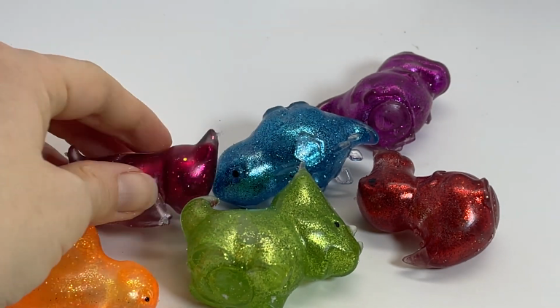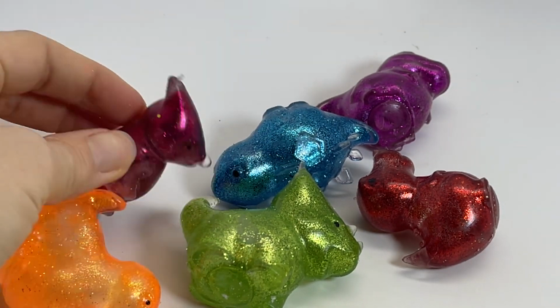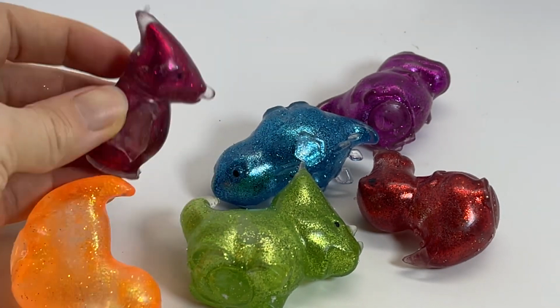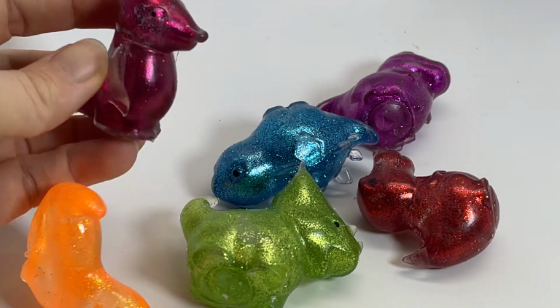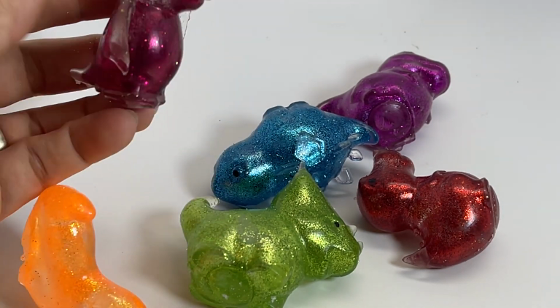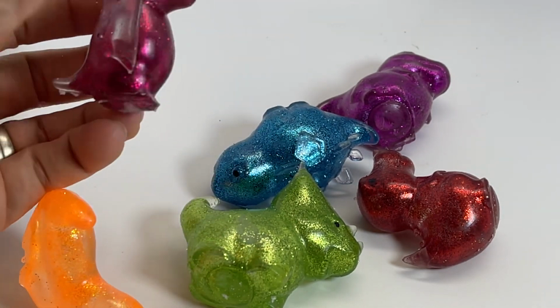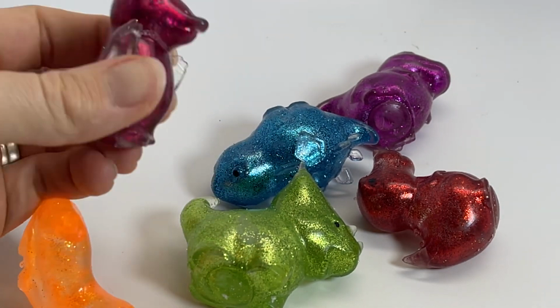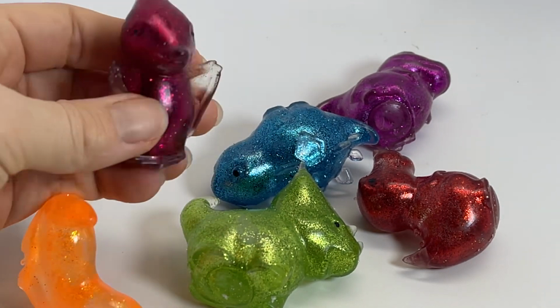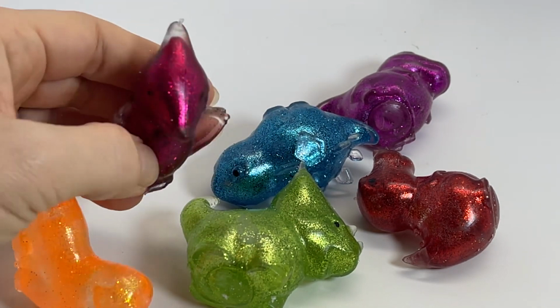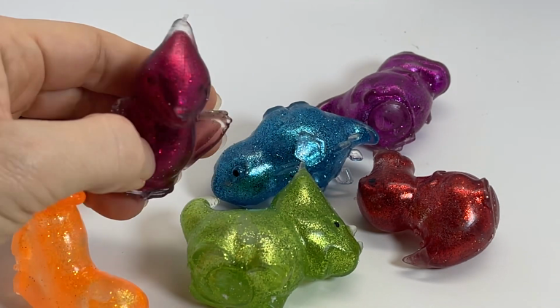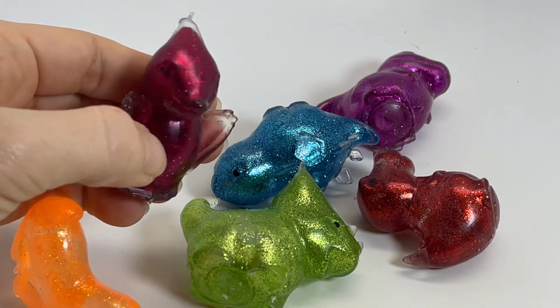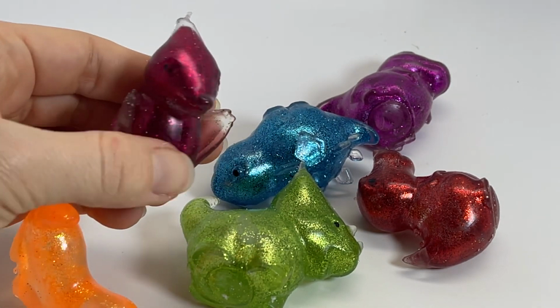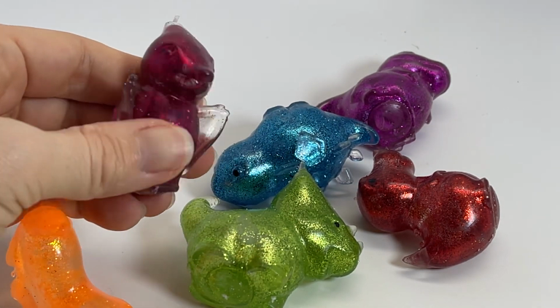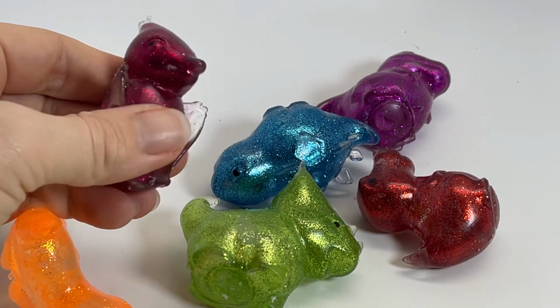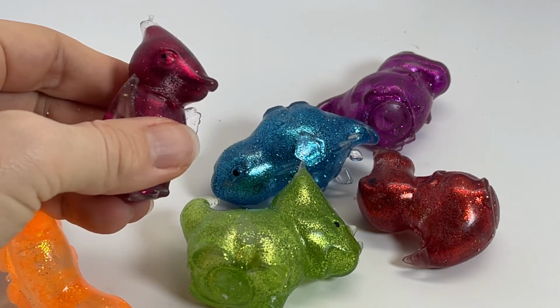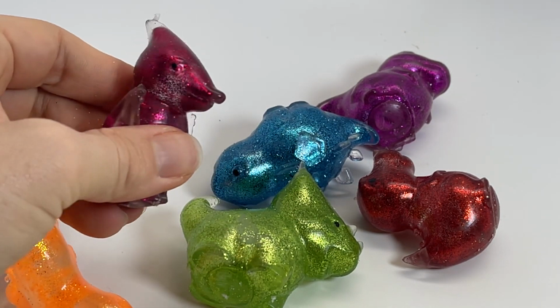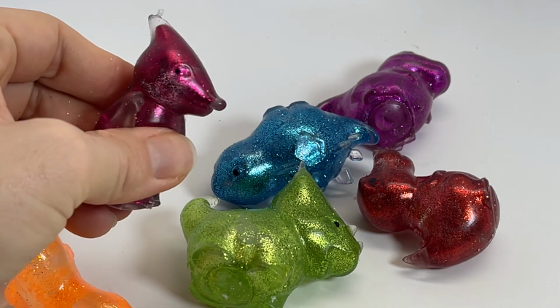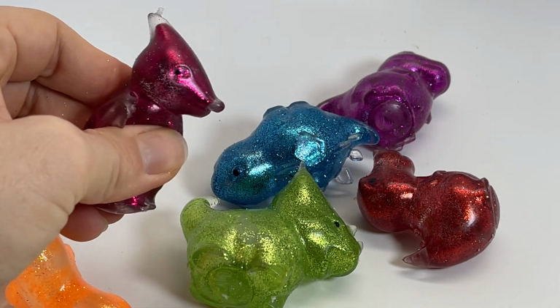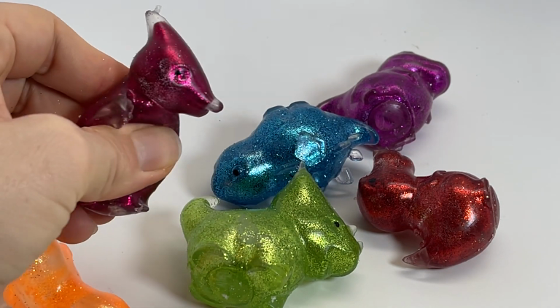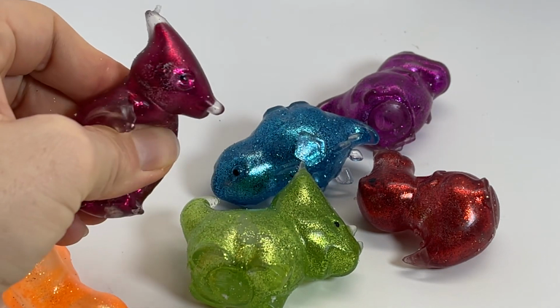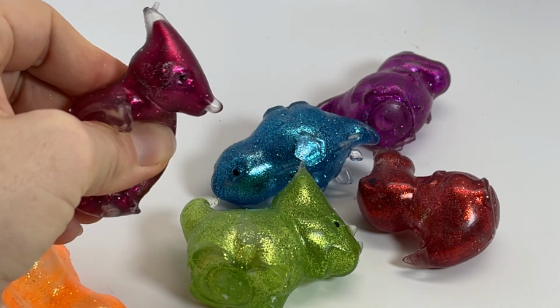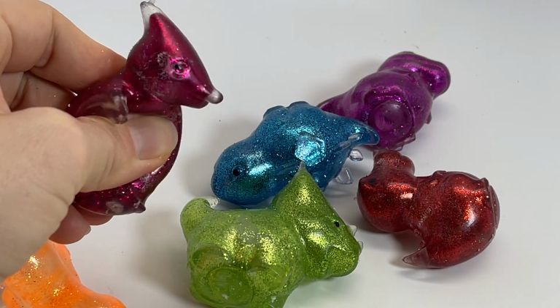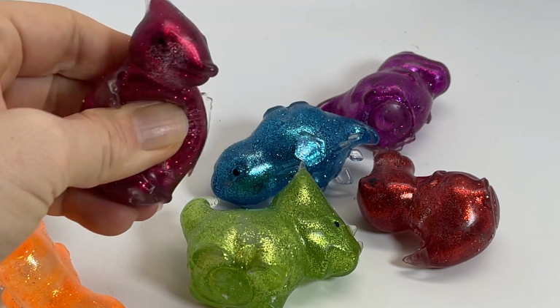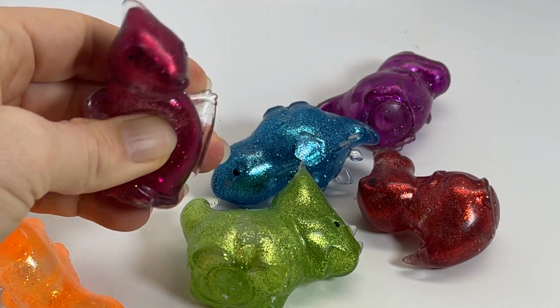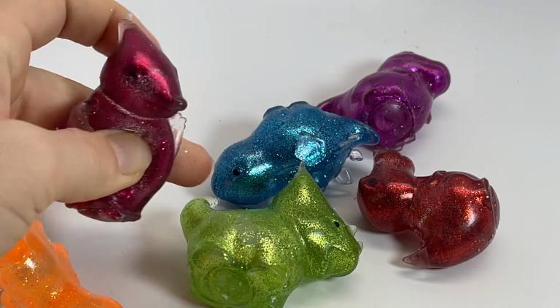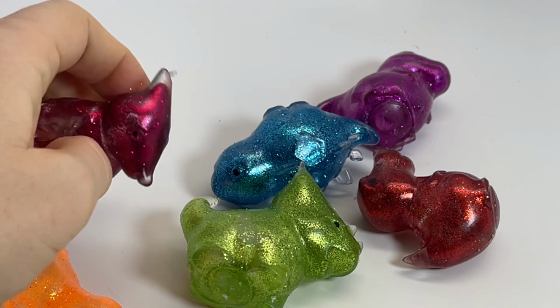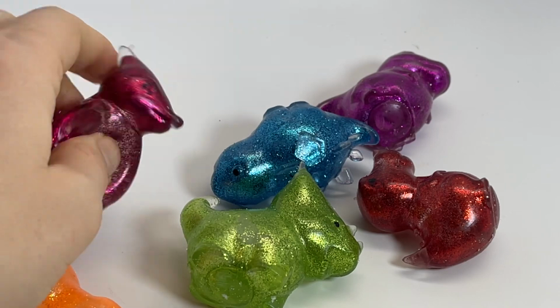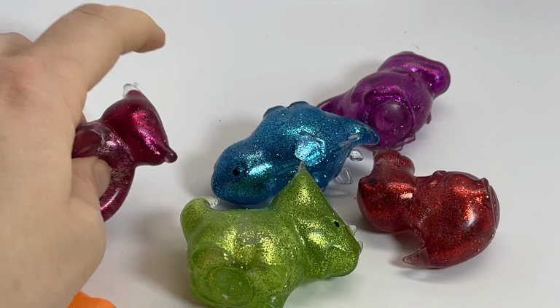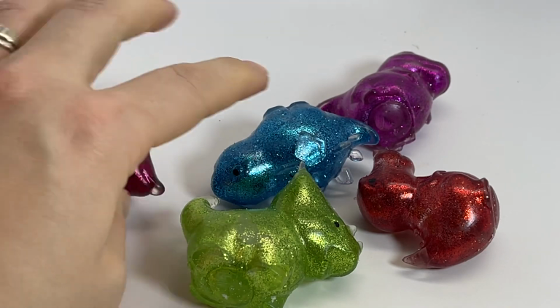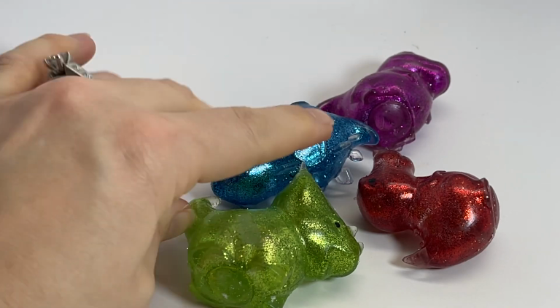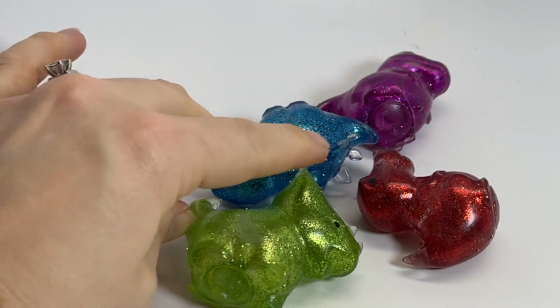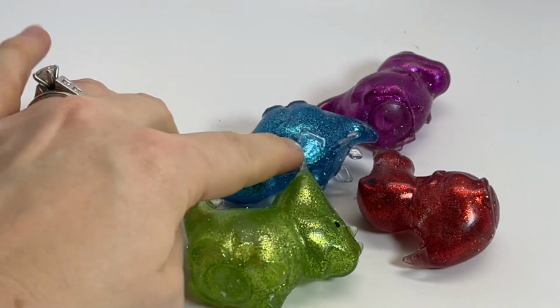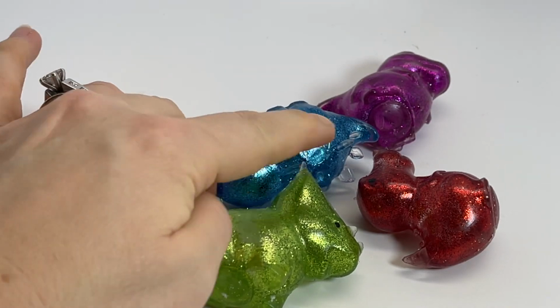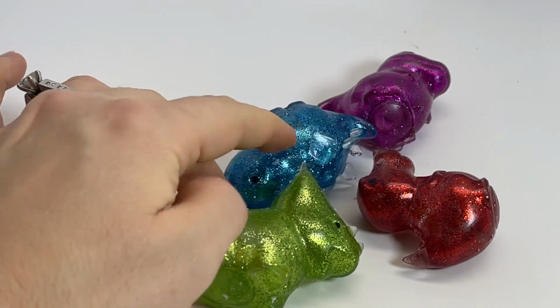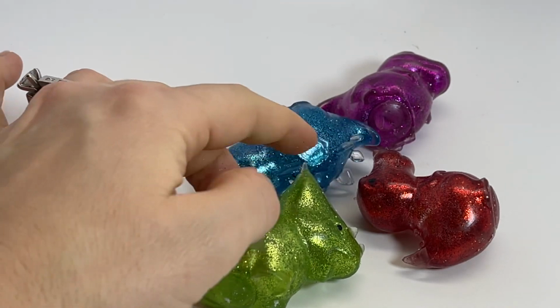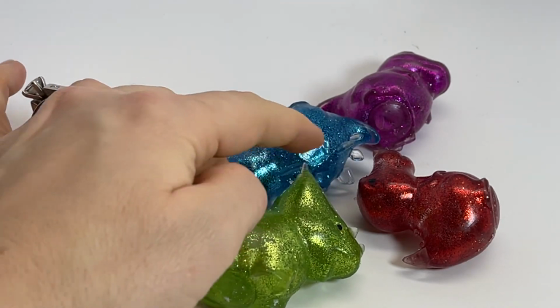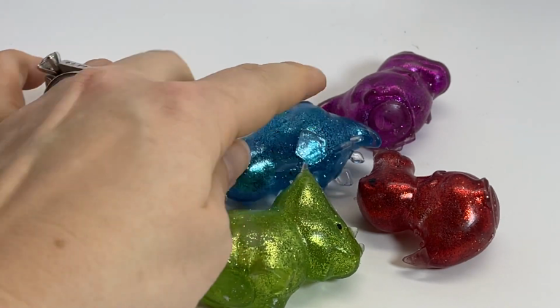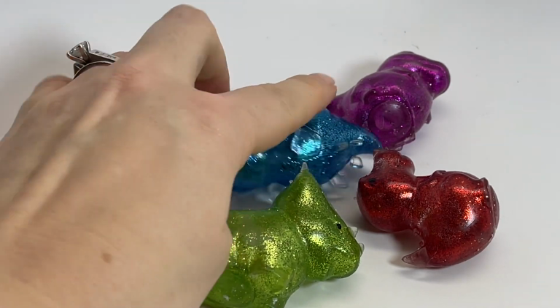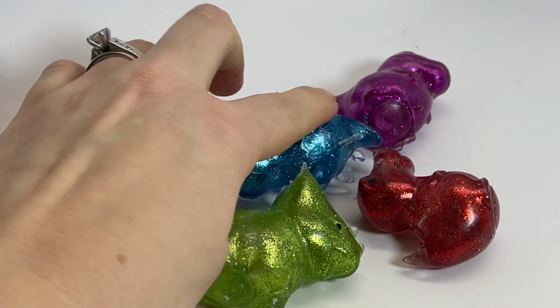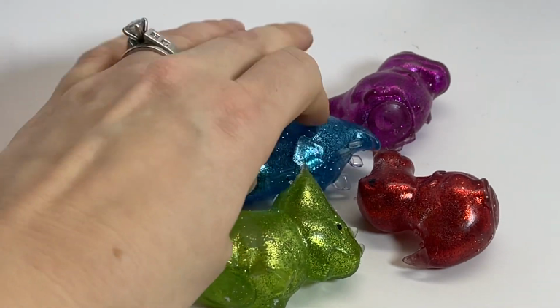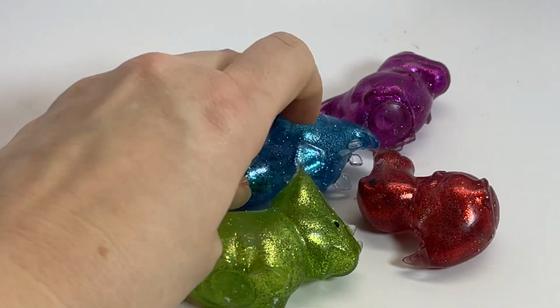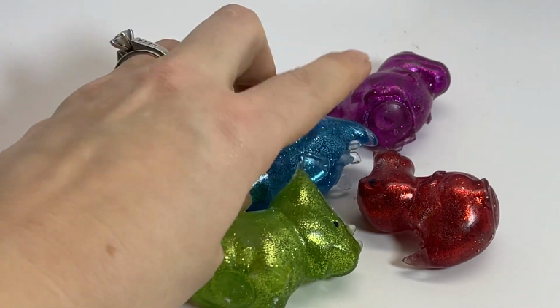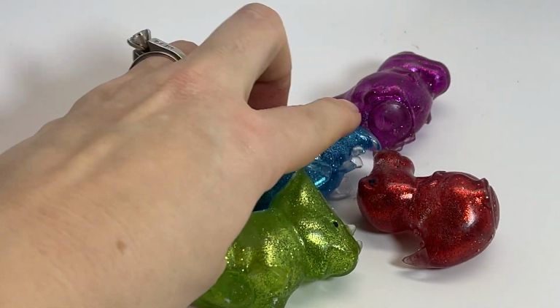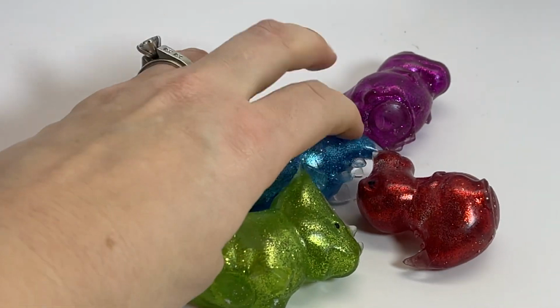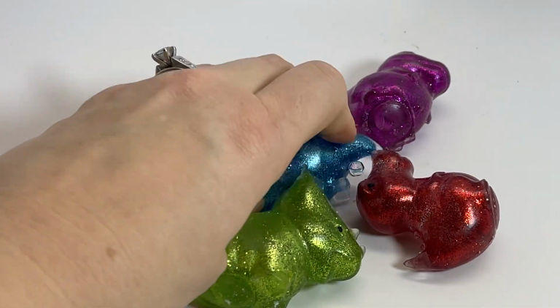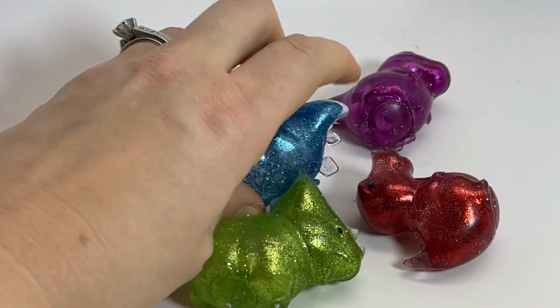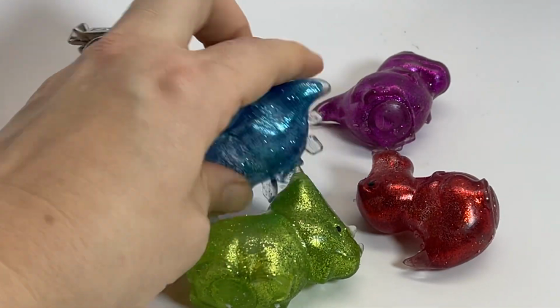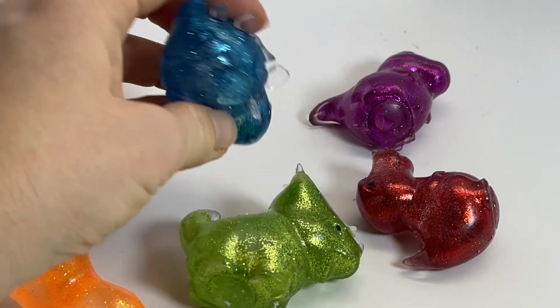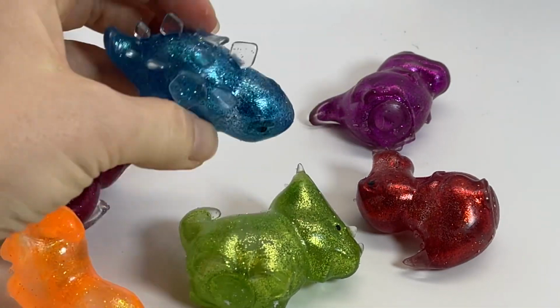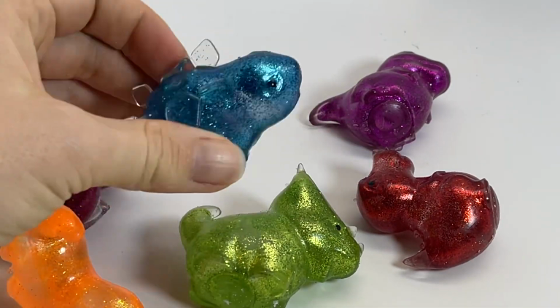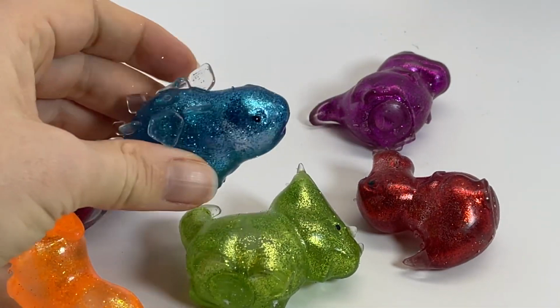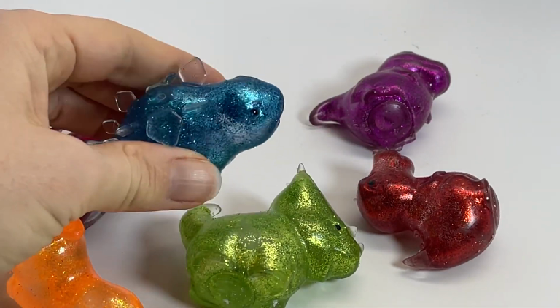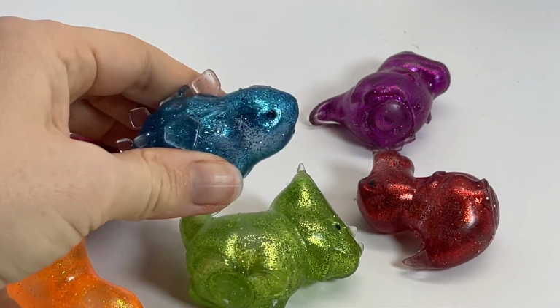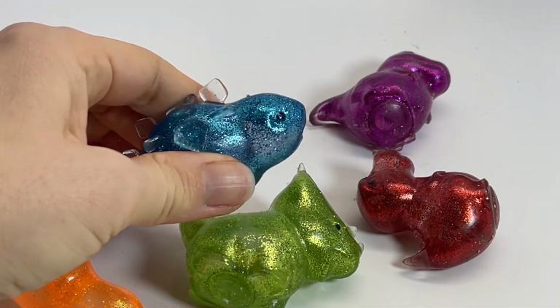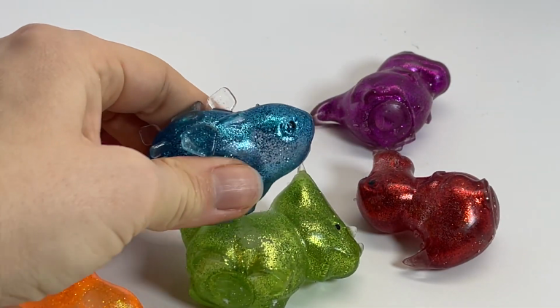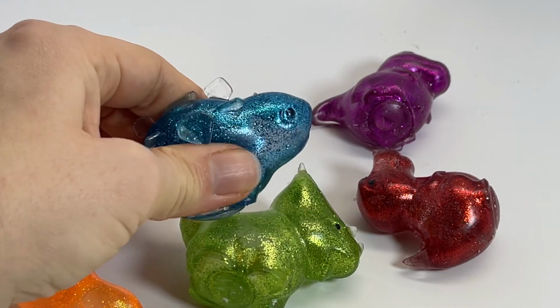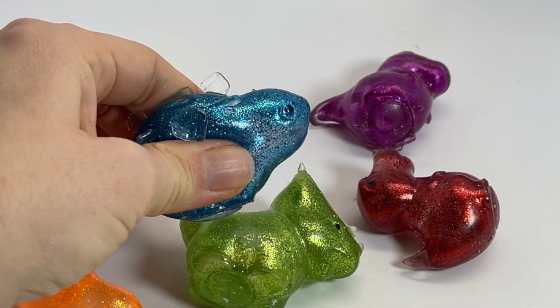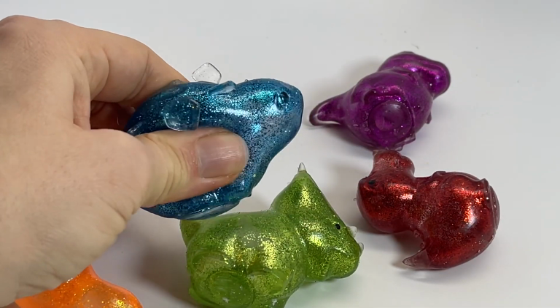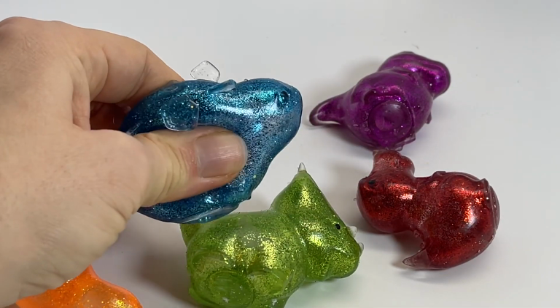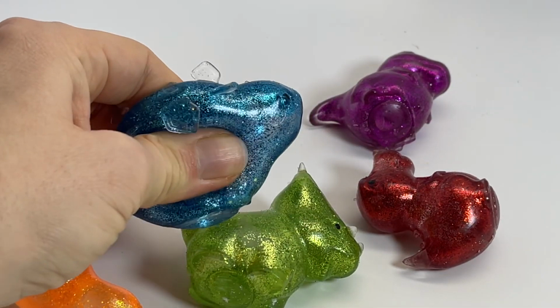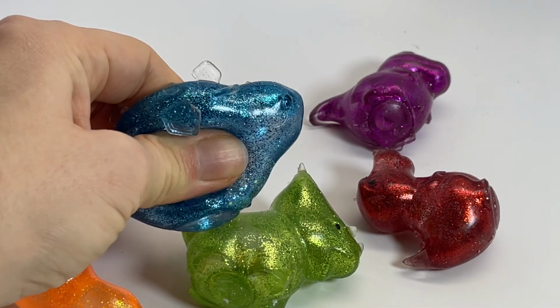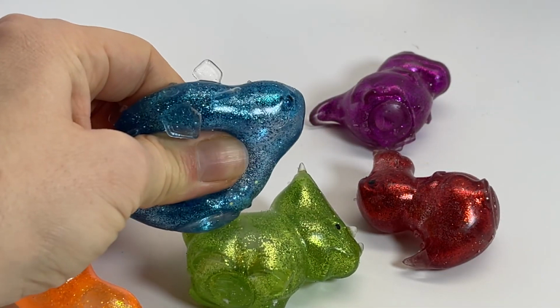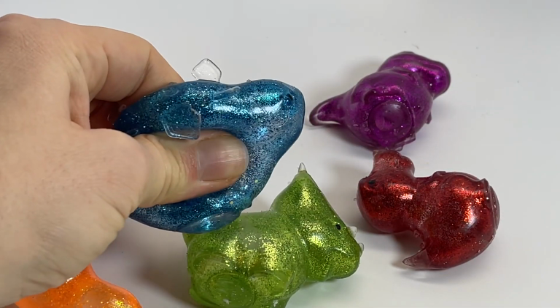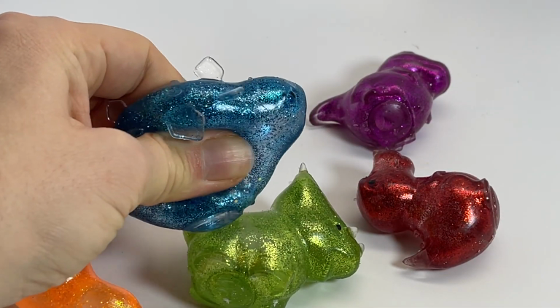Here's the little pterodactyl guy, a little Stegosaurus.